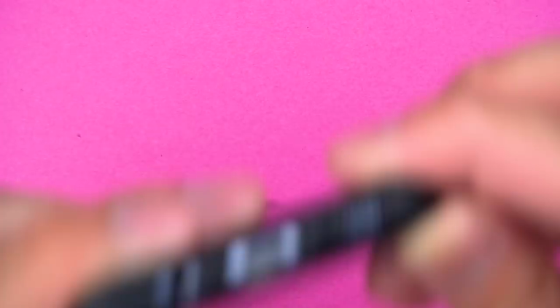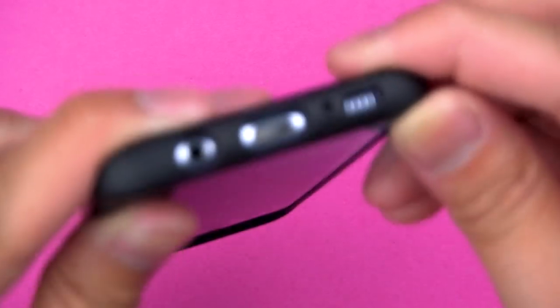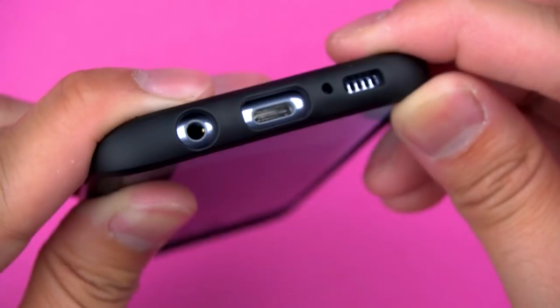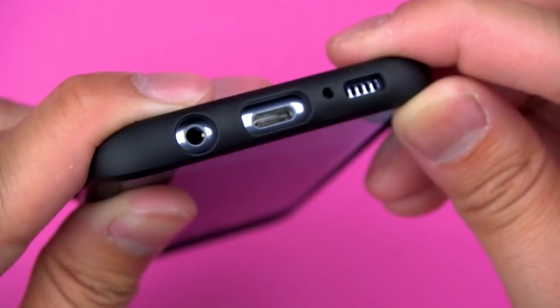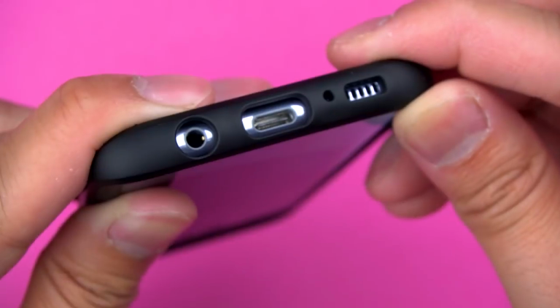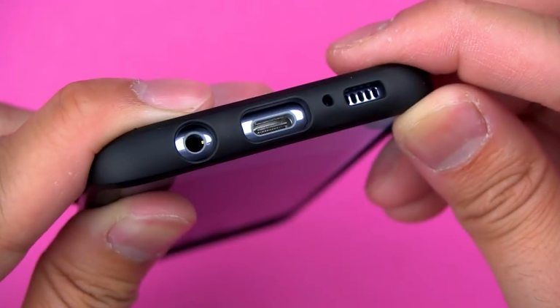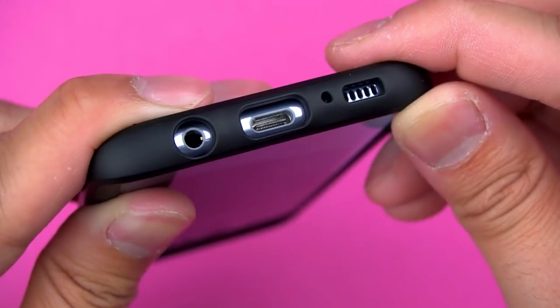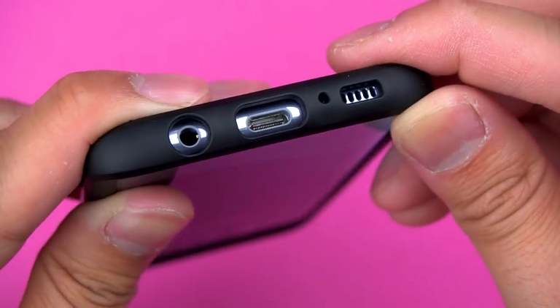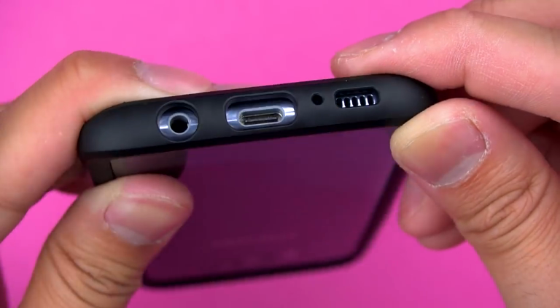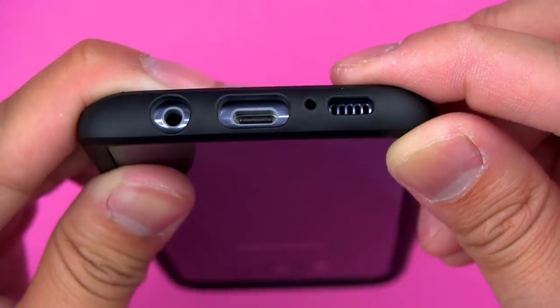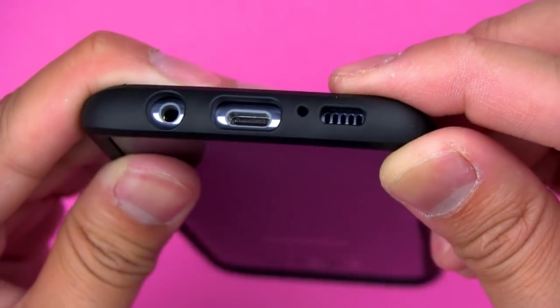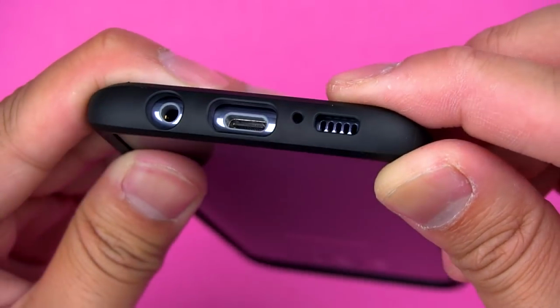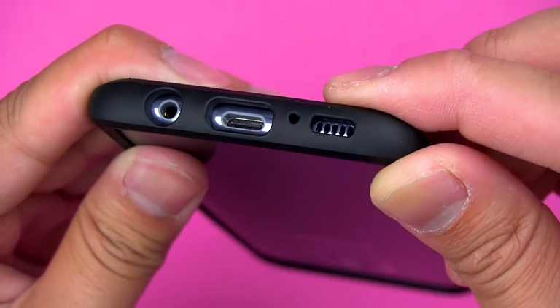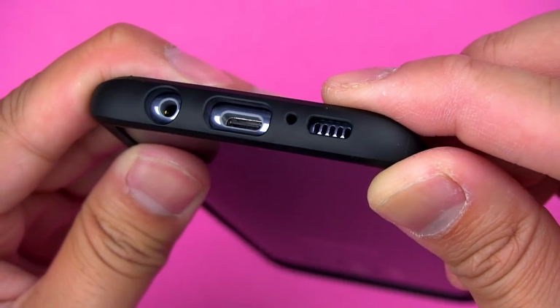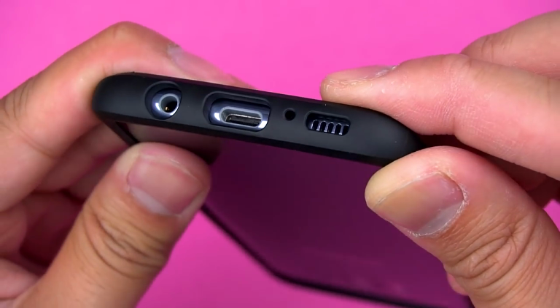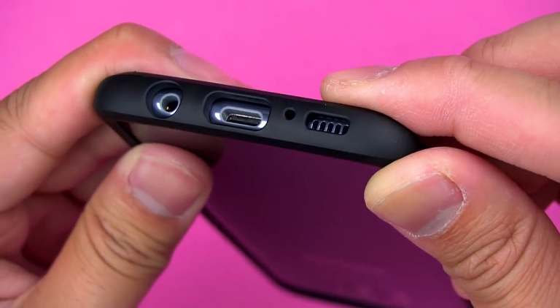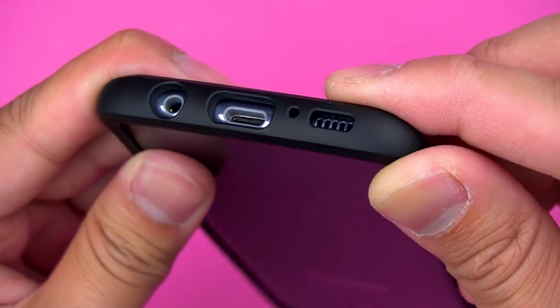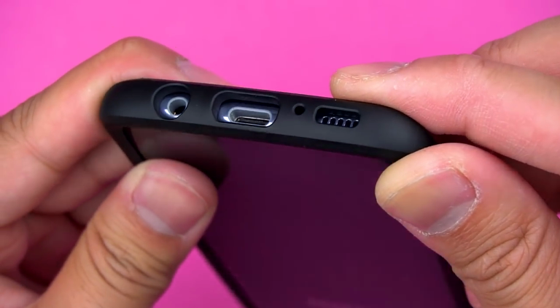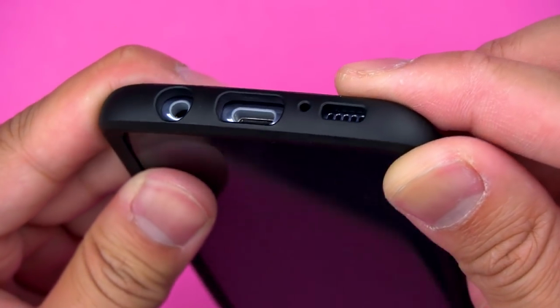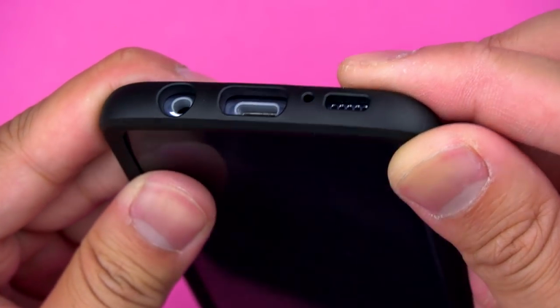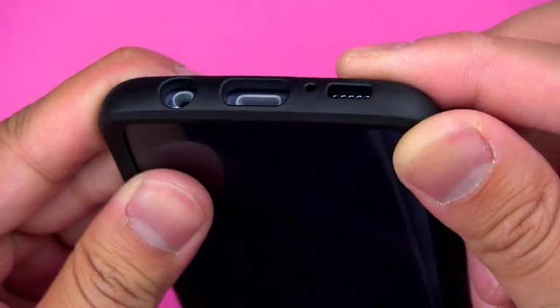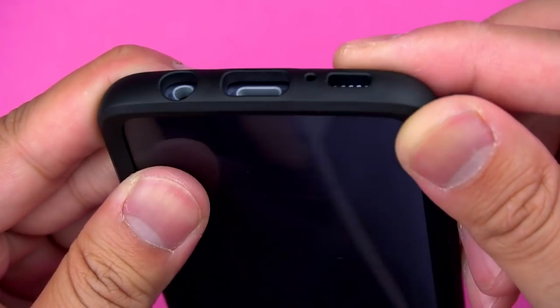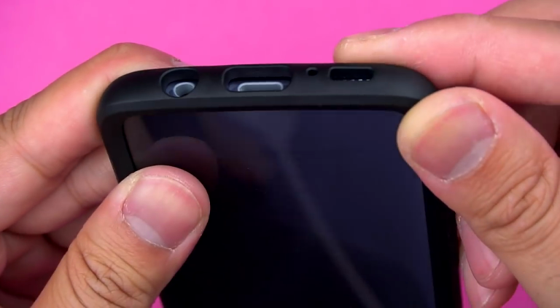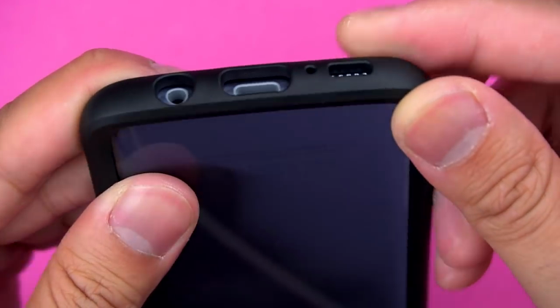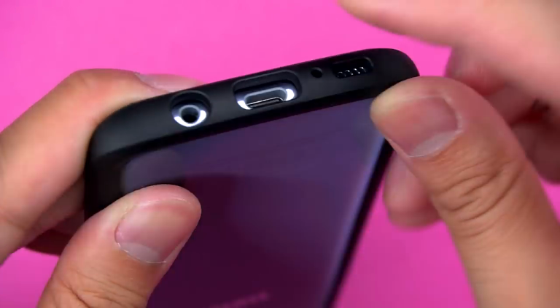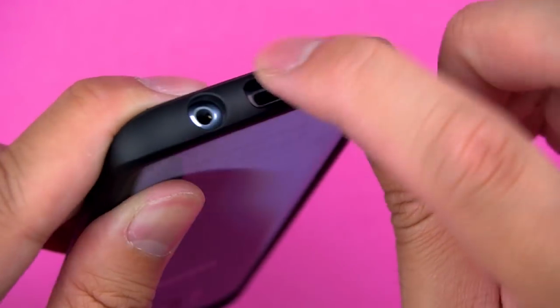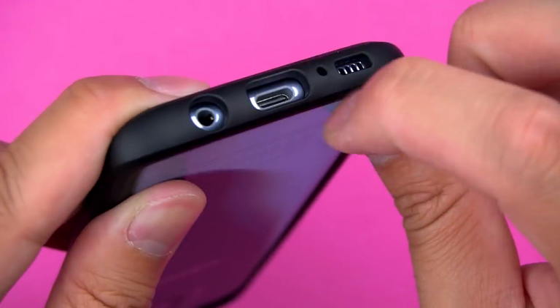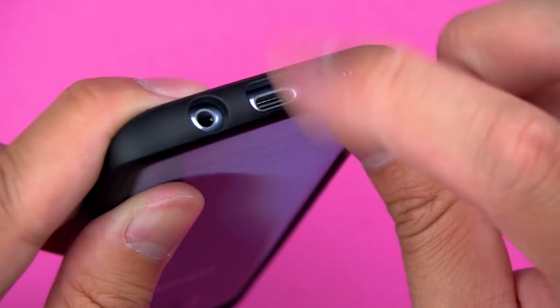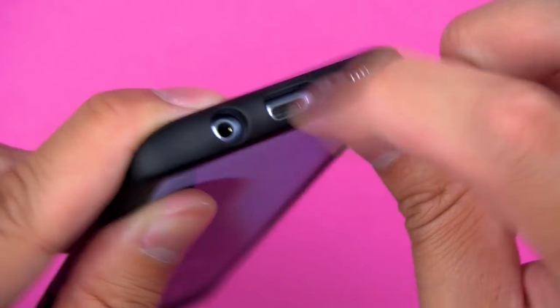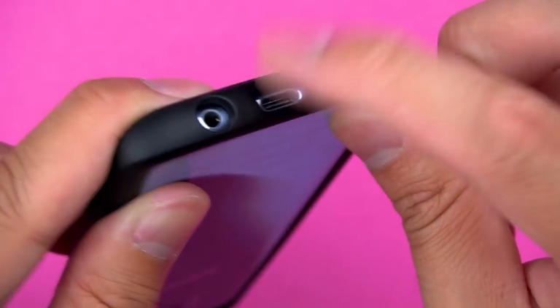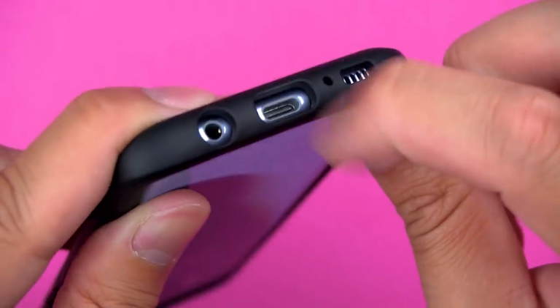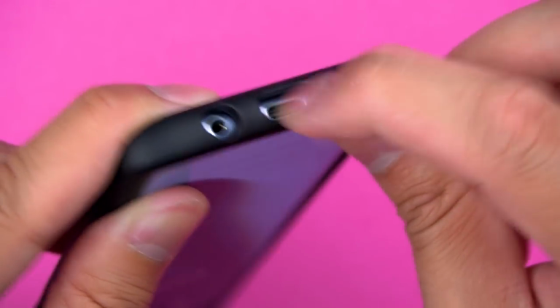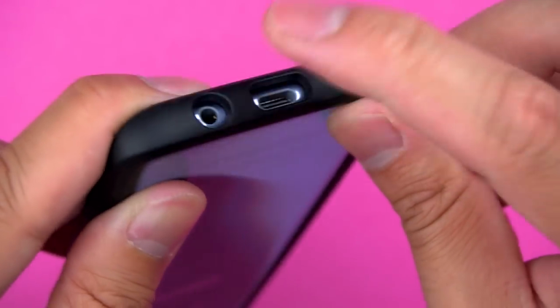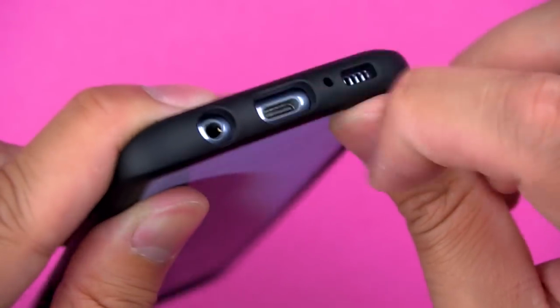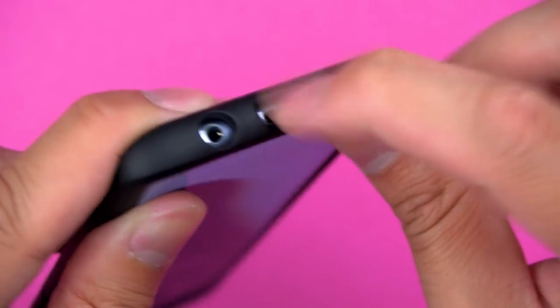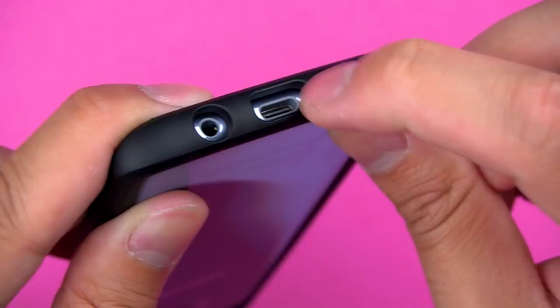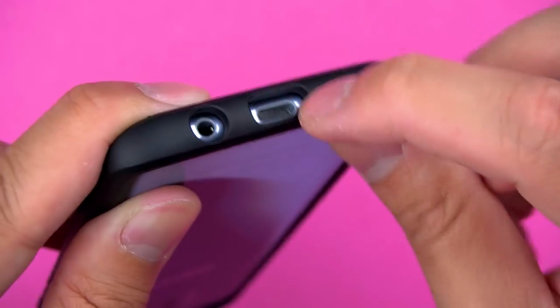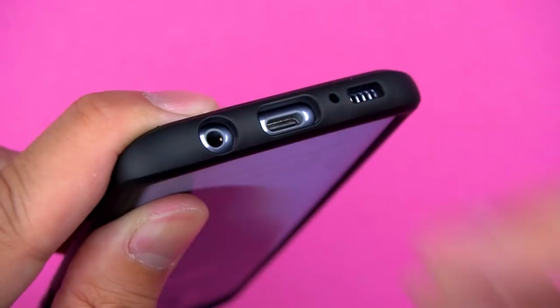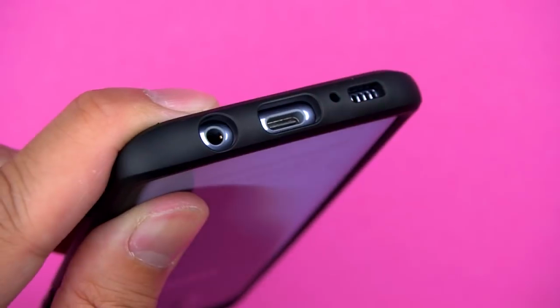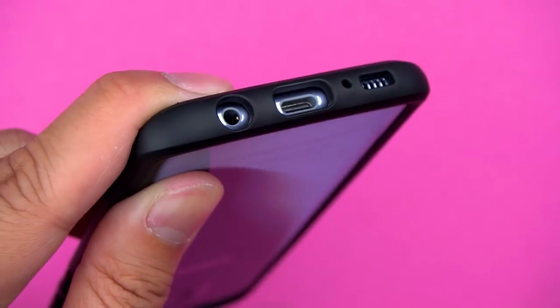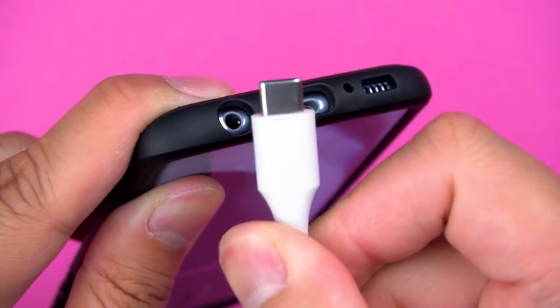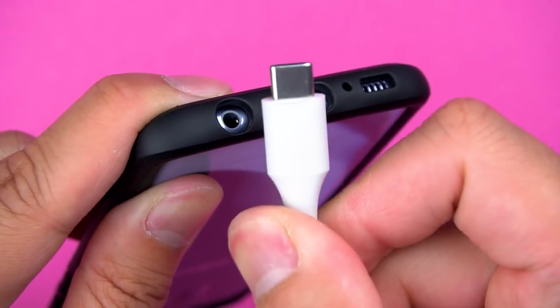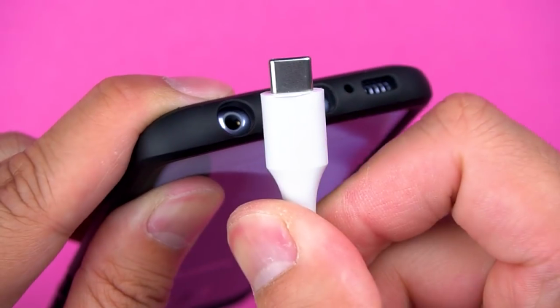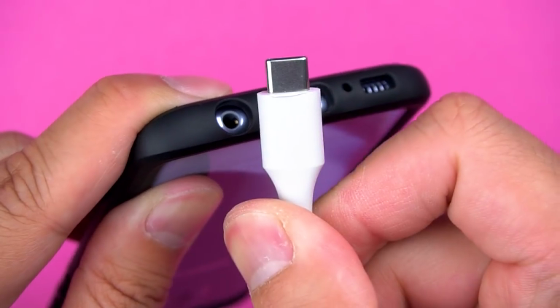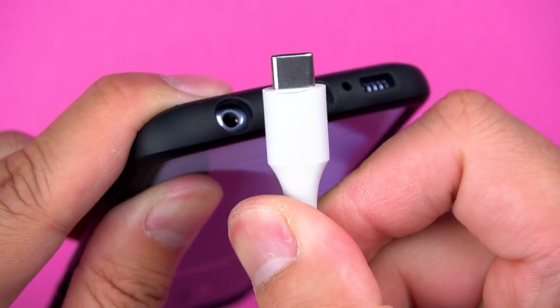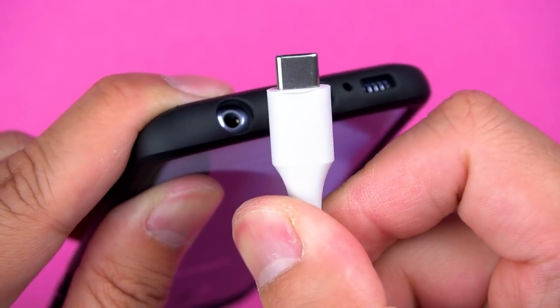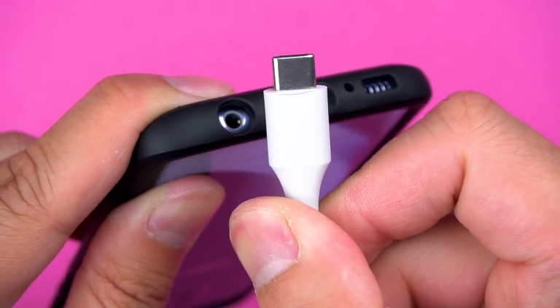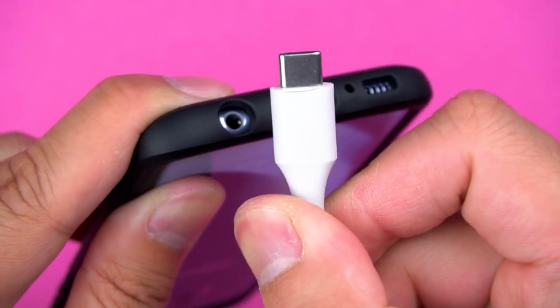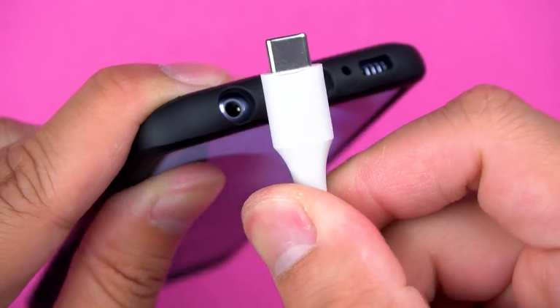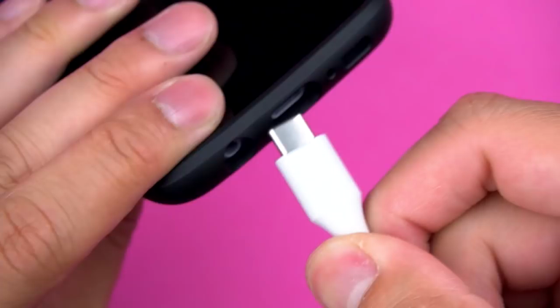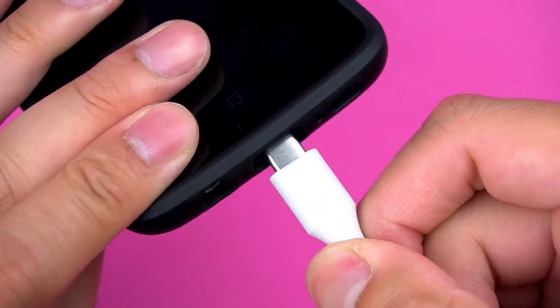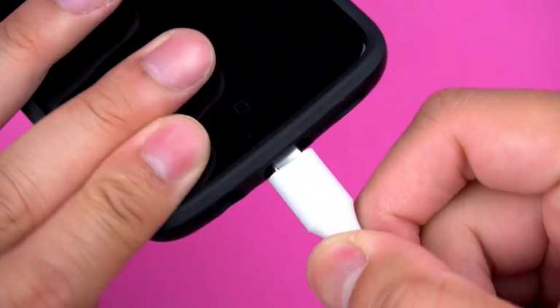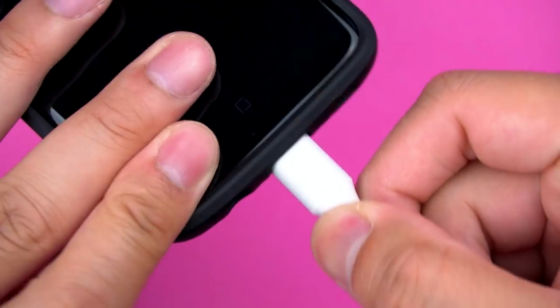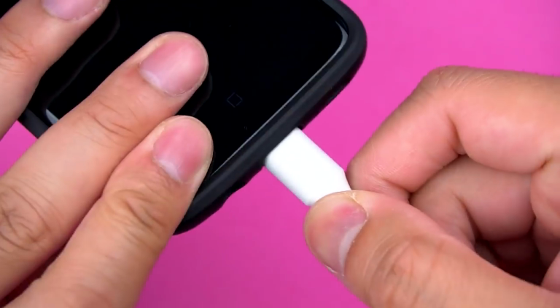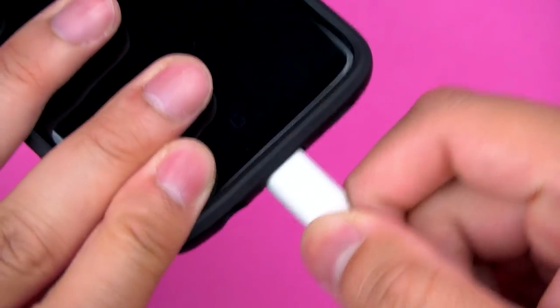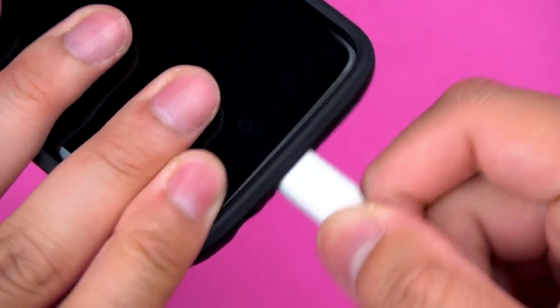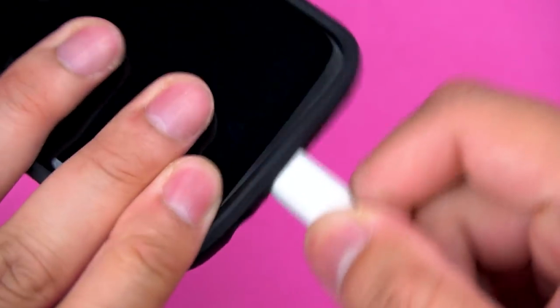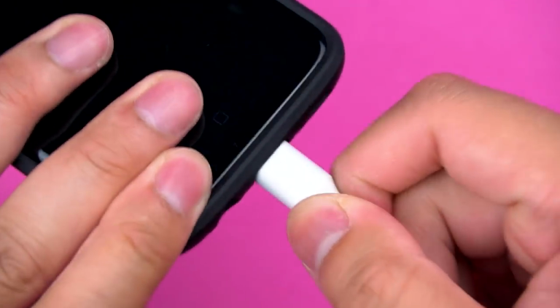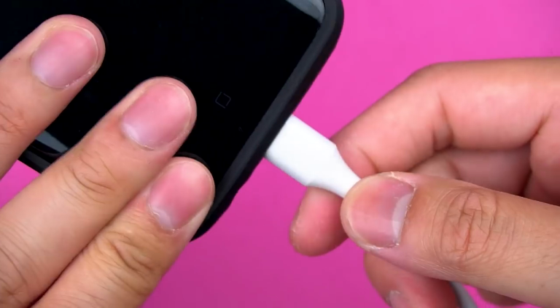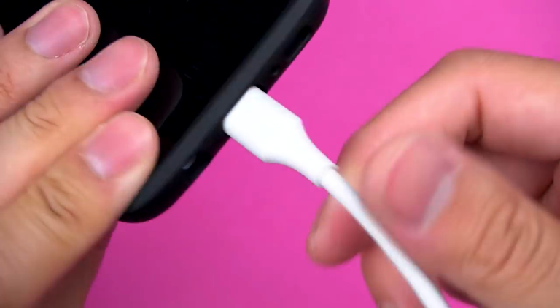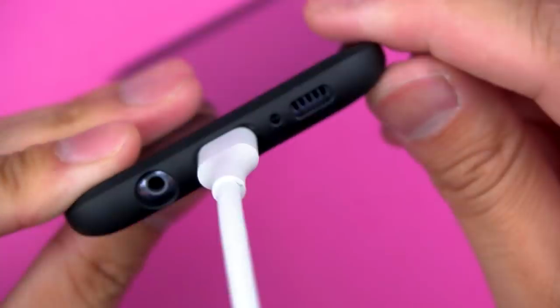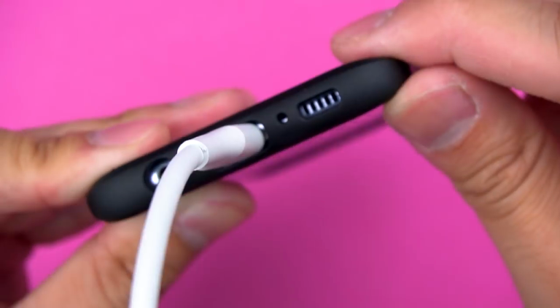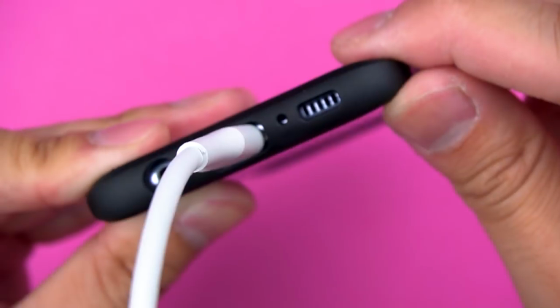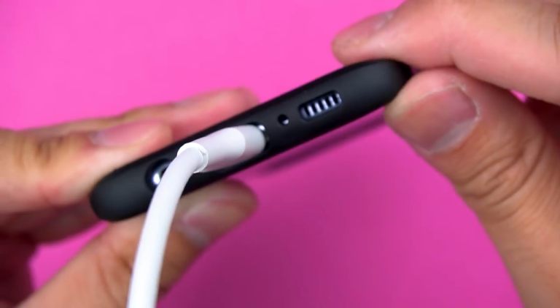Cutouts are at the bottom — although quite deep like a dell, they're wide enough to accommodate most cables. Yes, that means yours too.